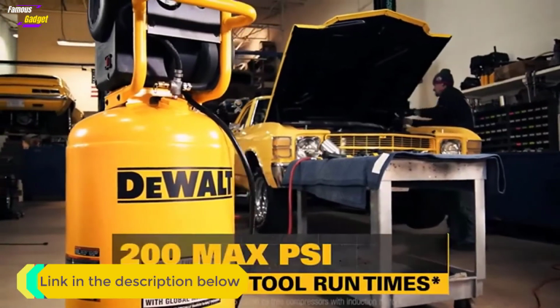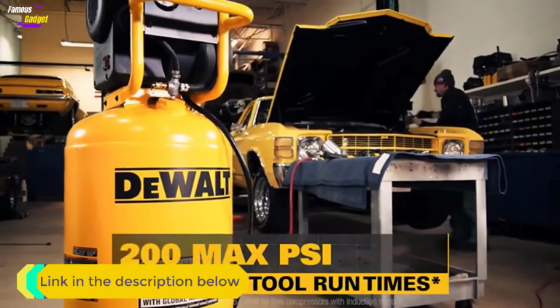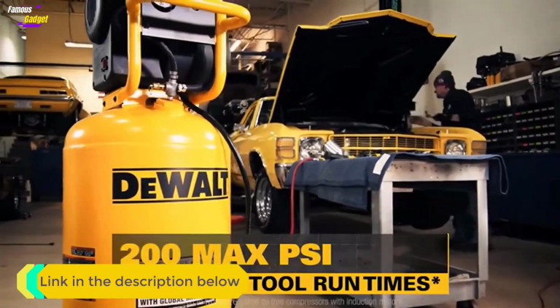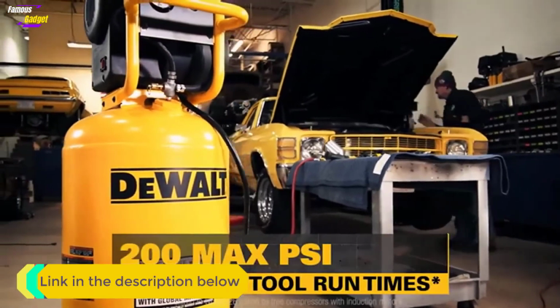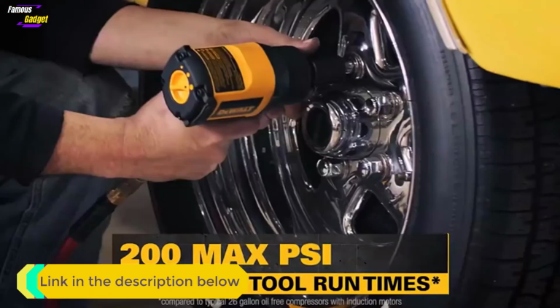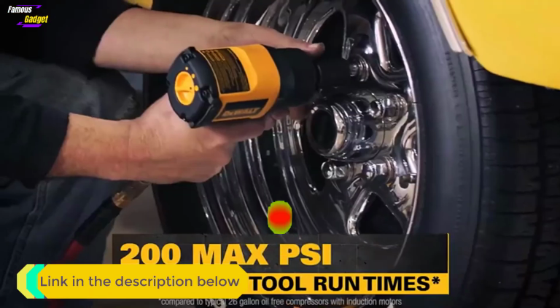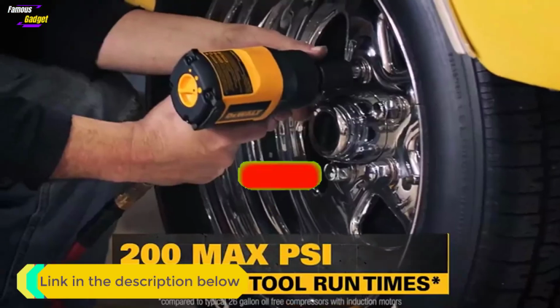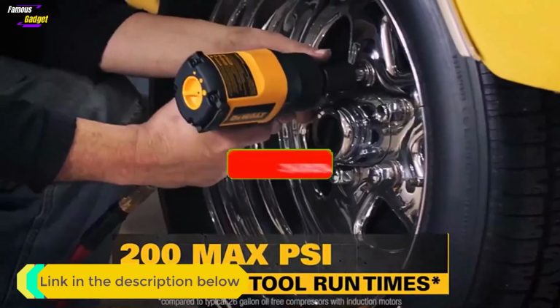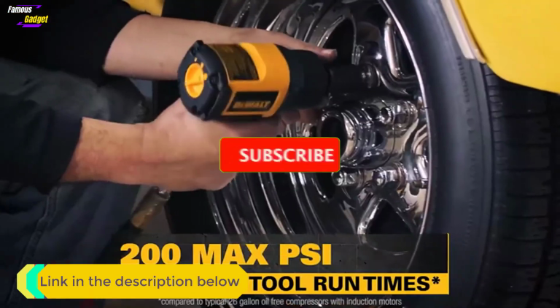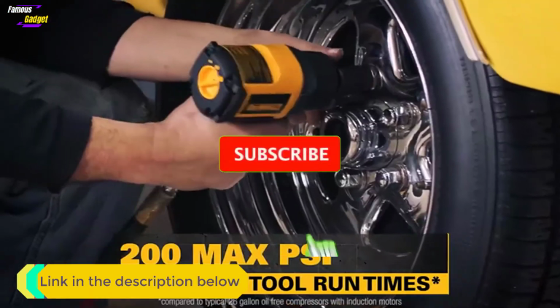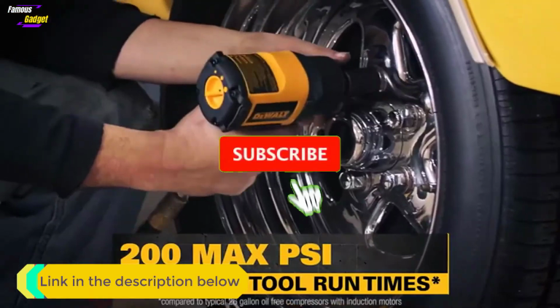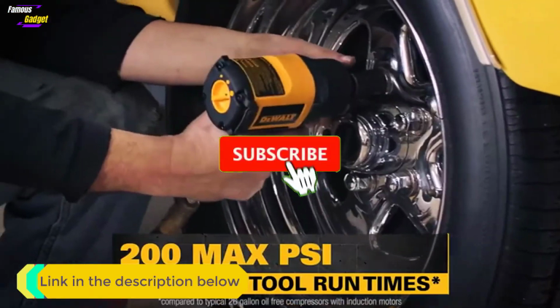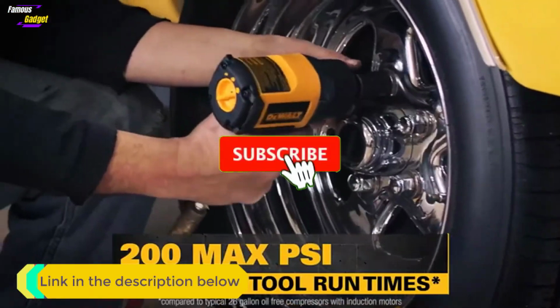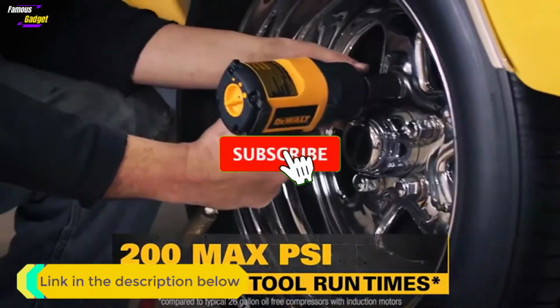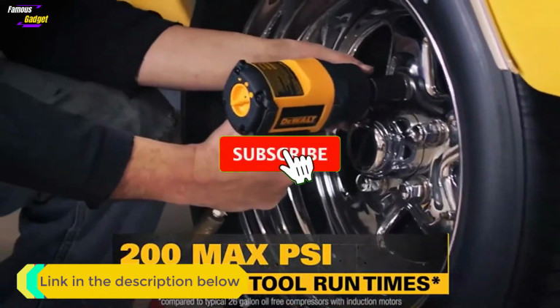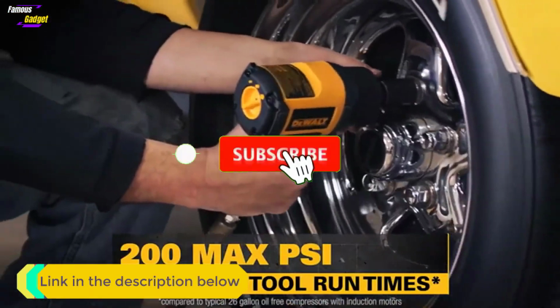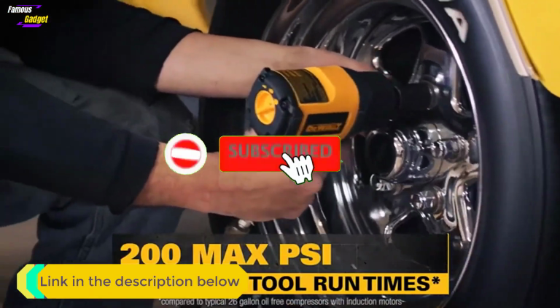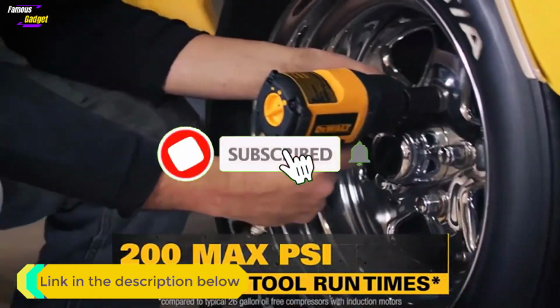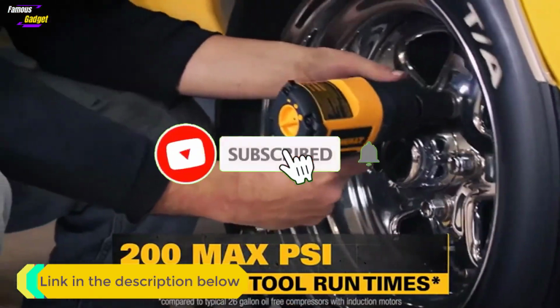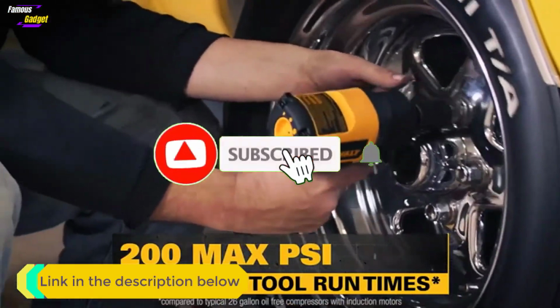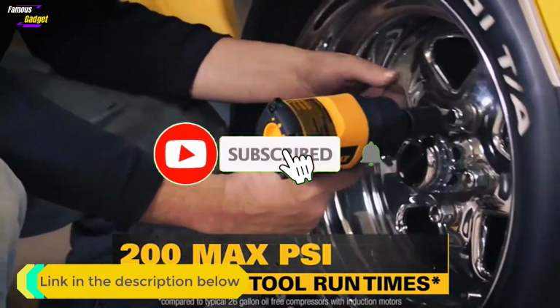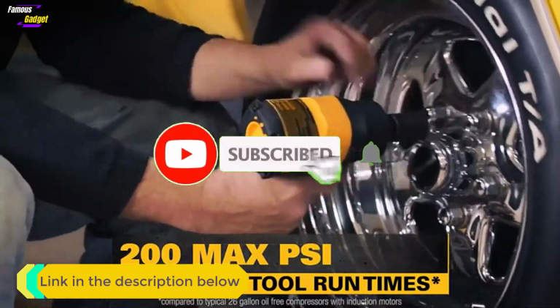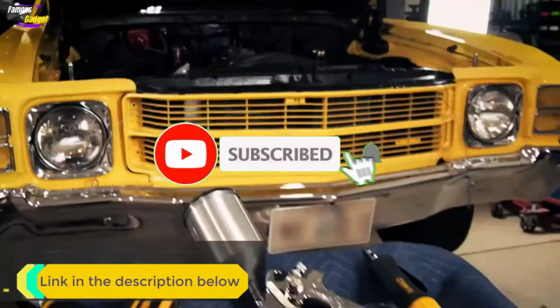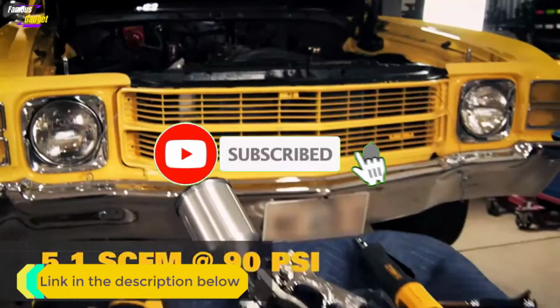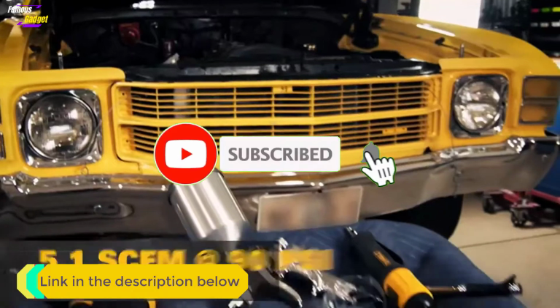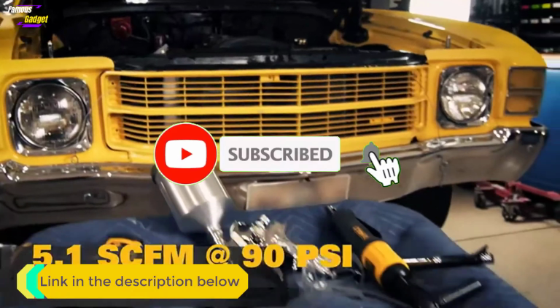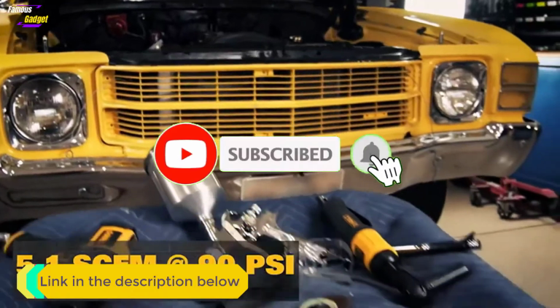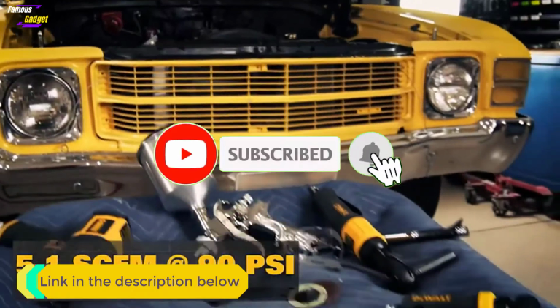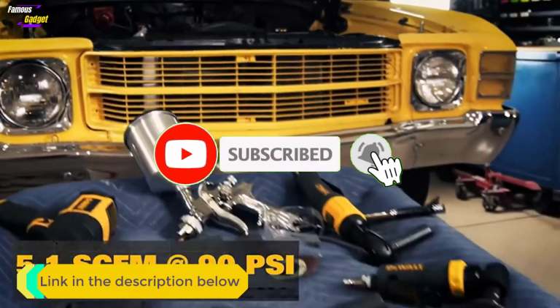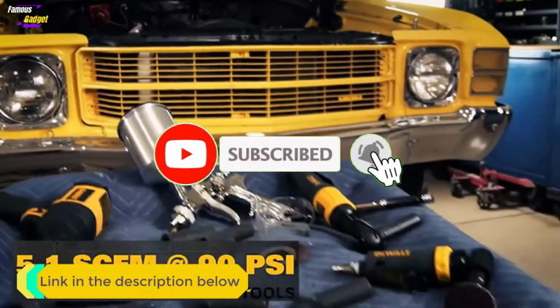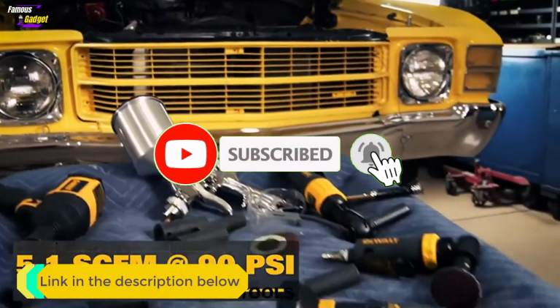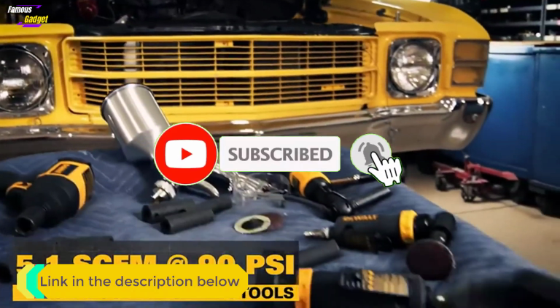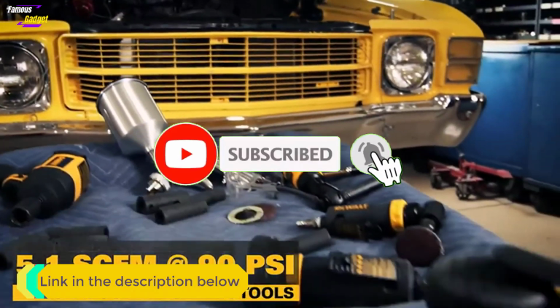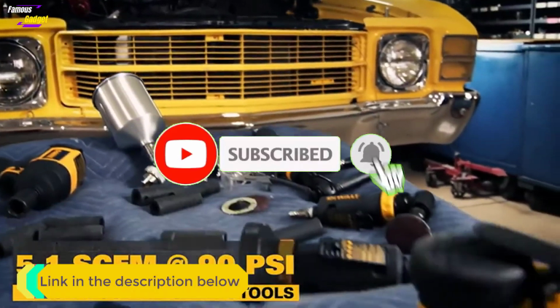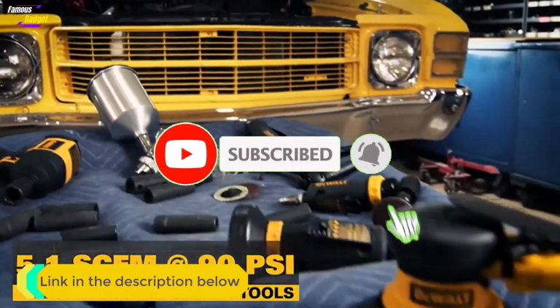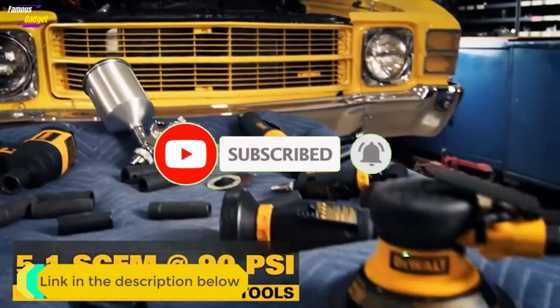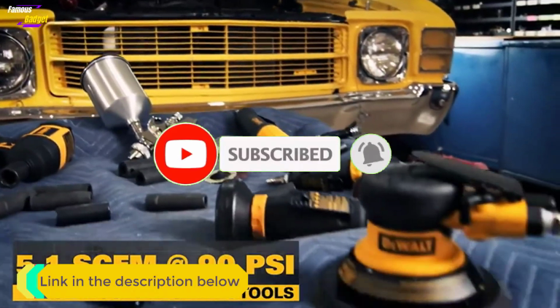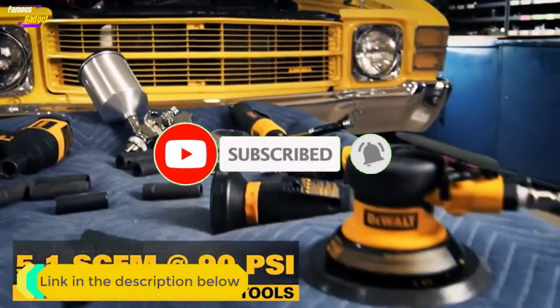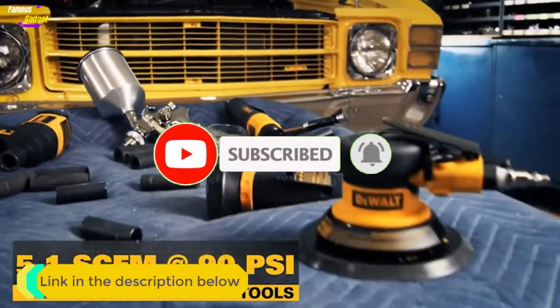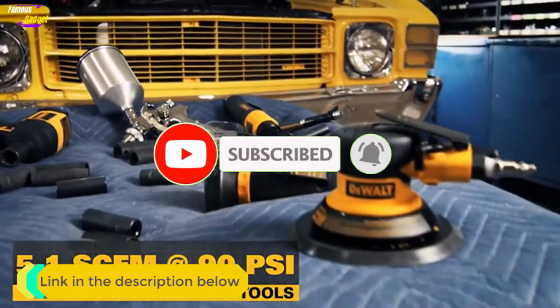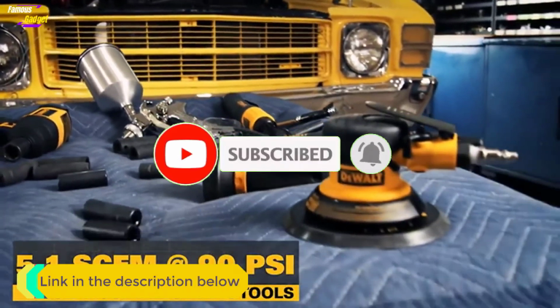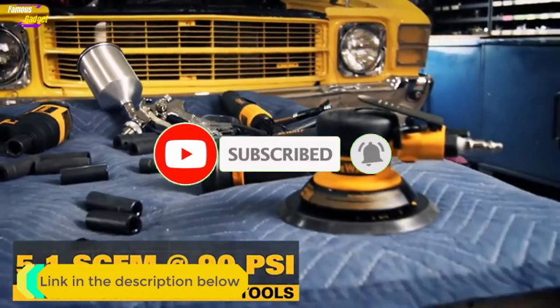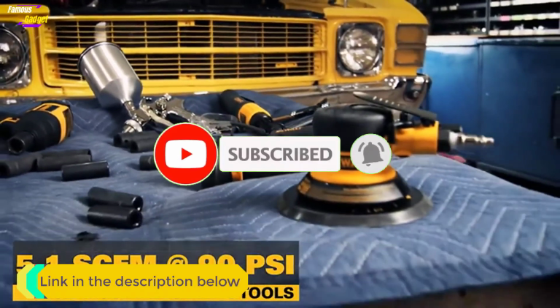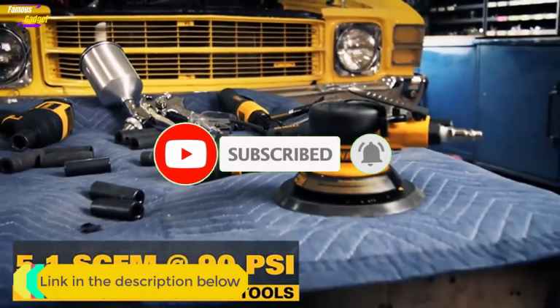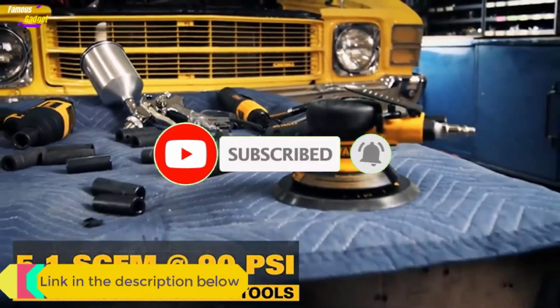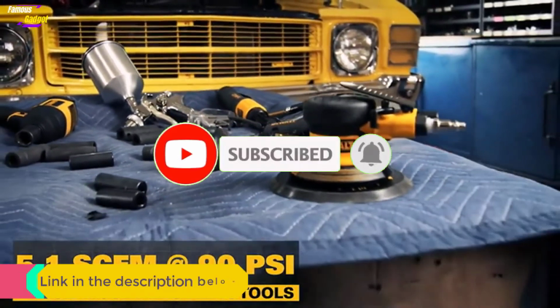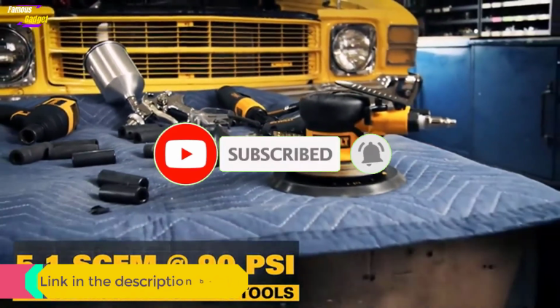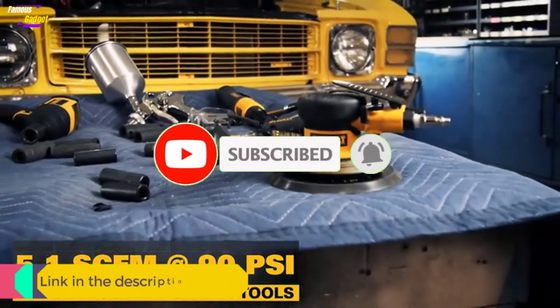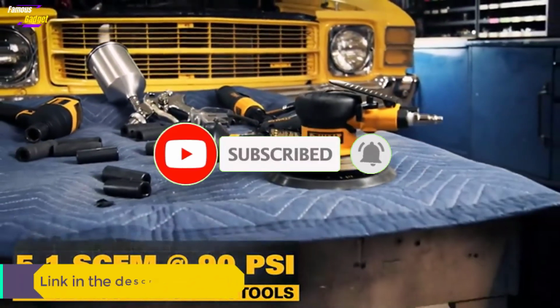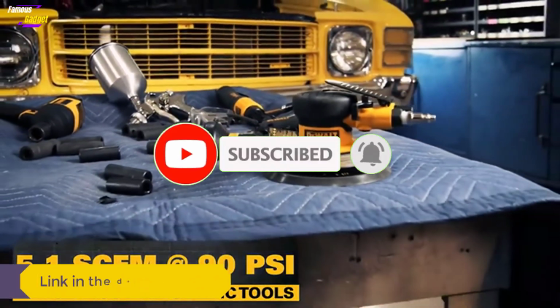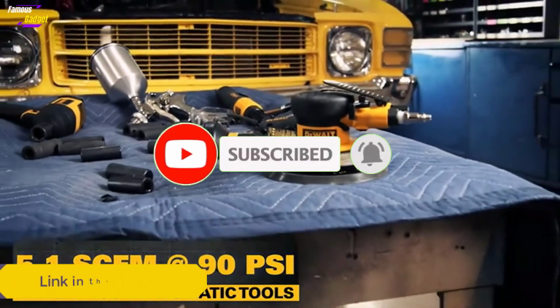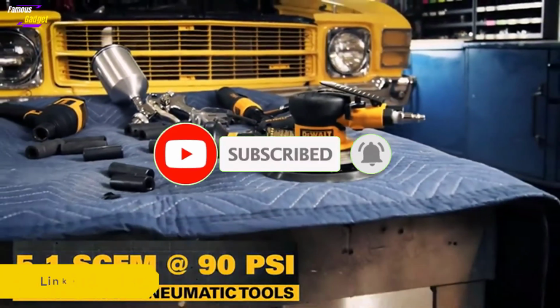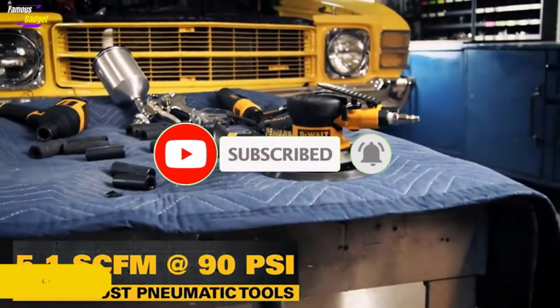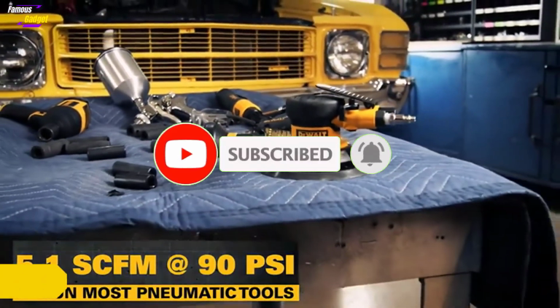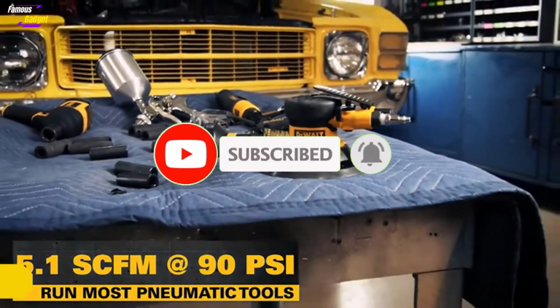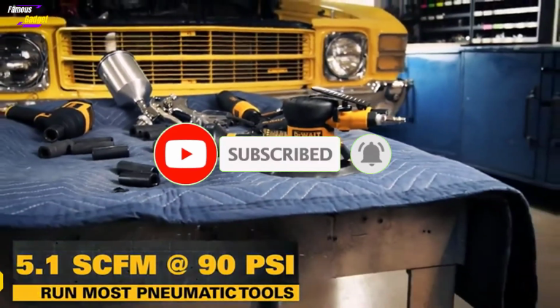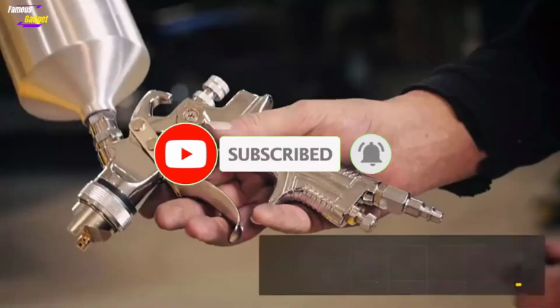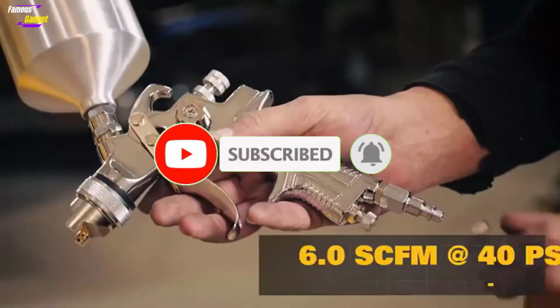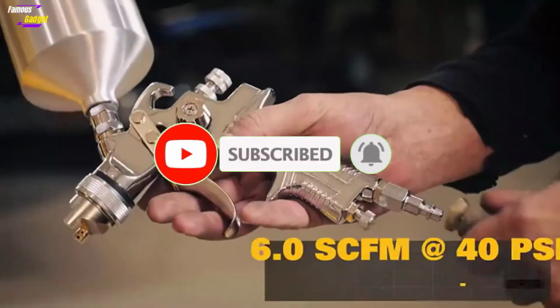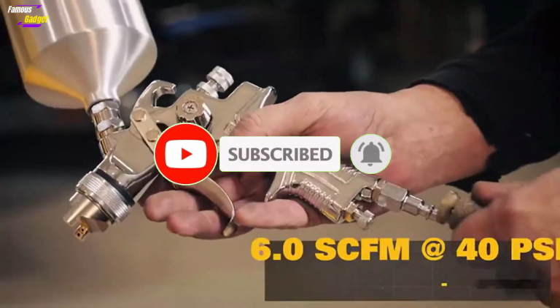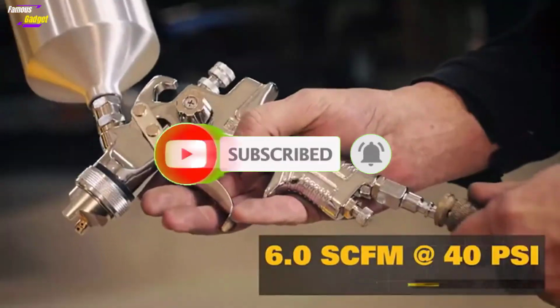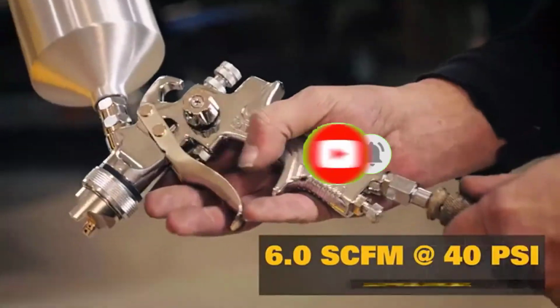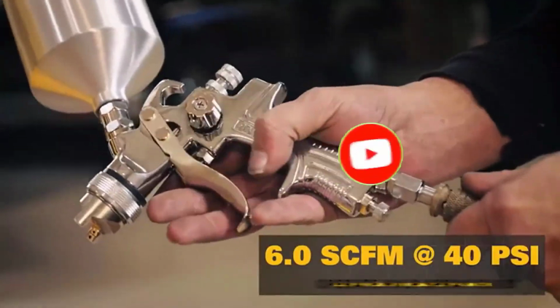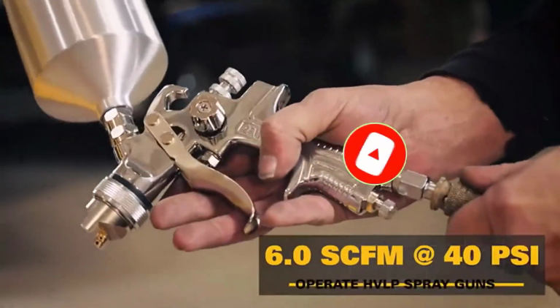If you are new to our channel, please subscribe and hit the bell icon for daily video notifications. So without any further delay, let's jump into the video.